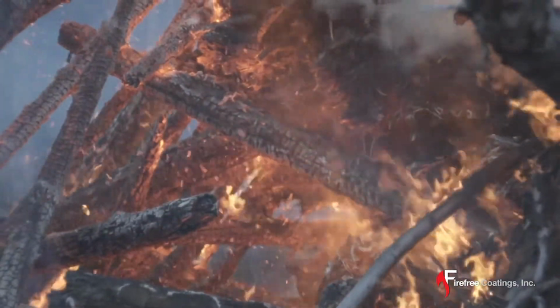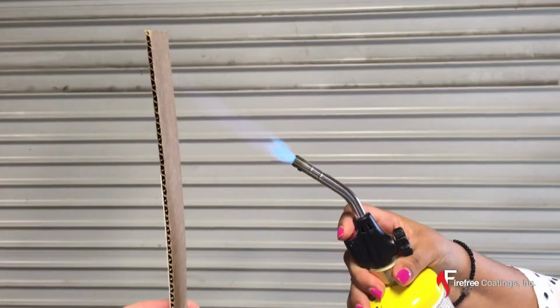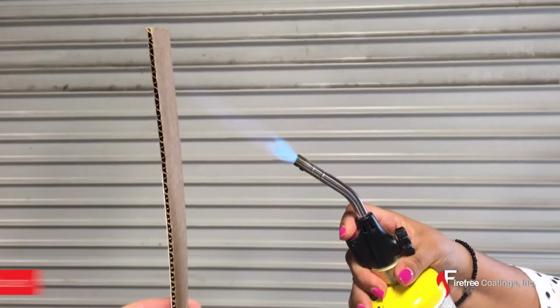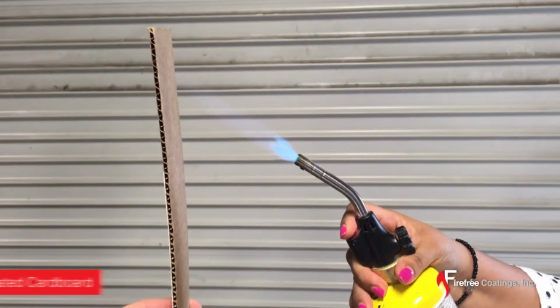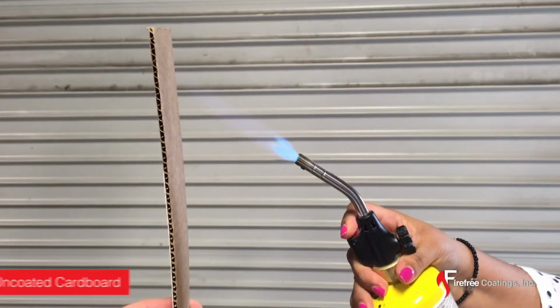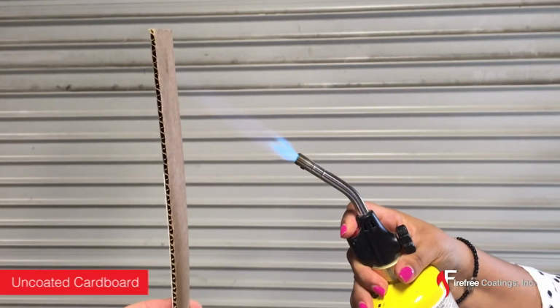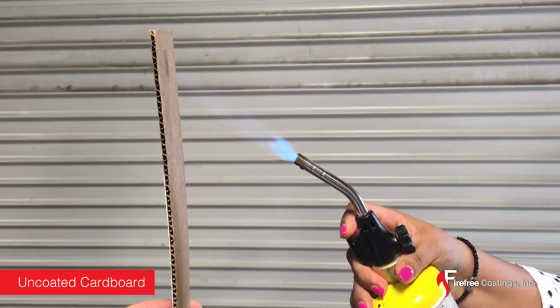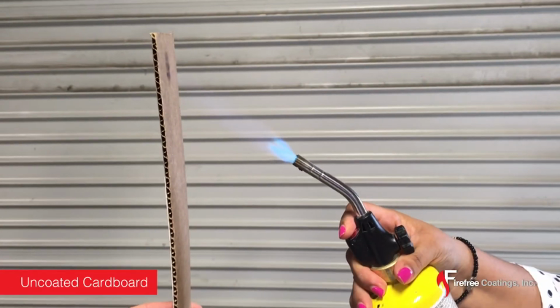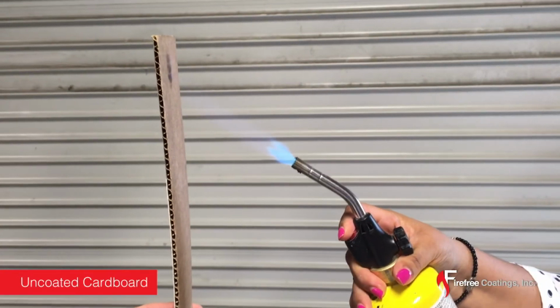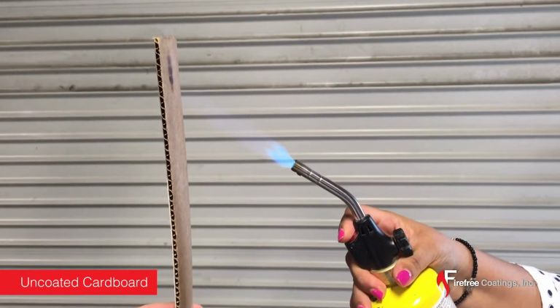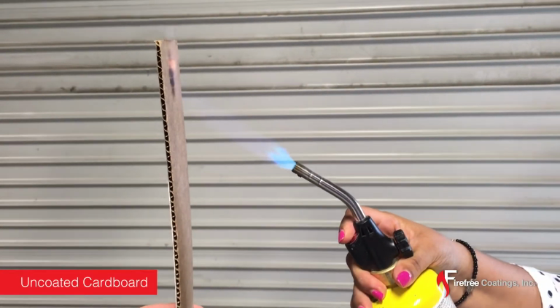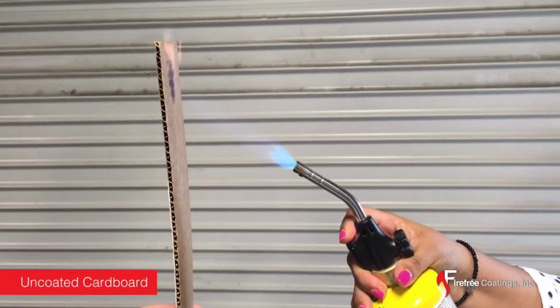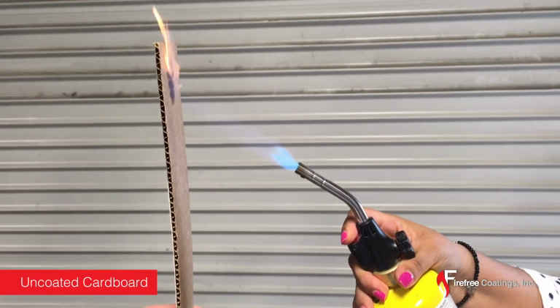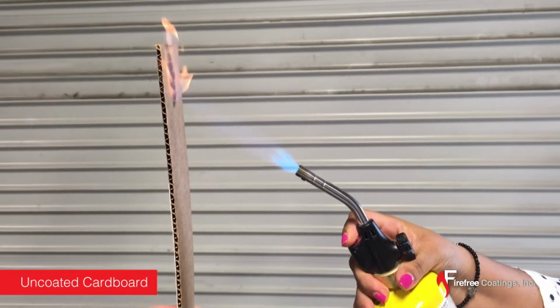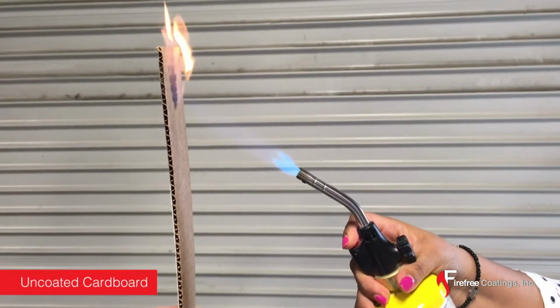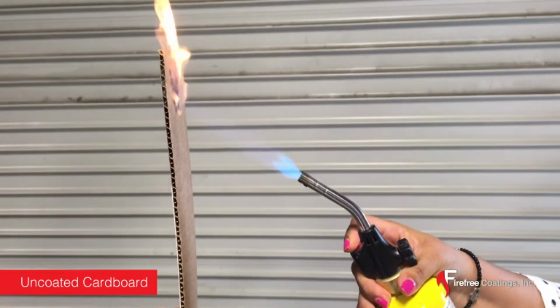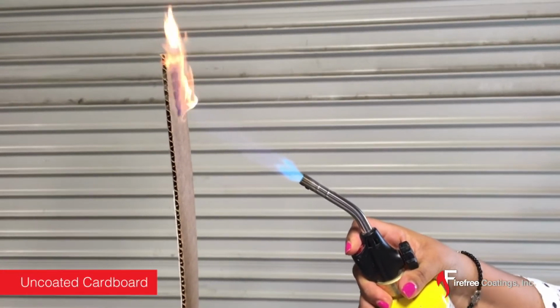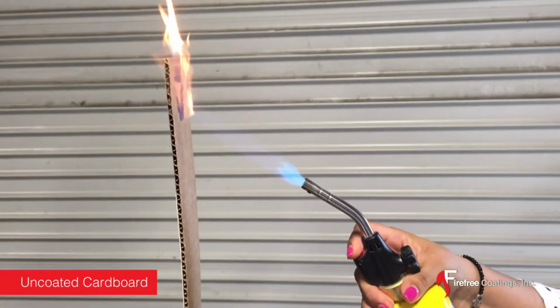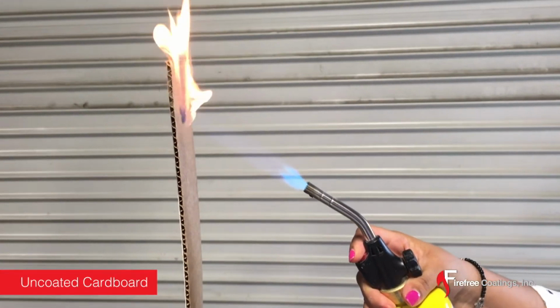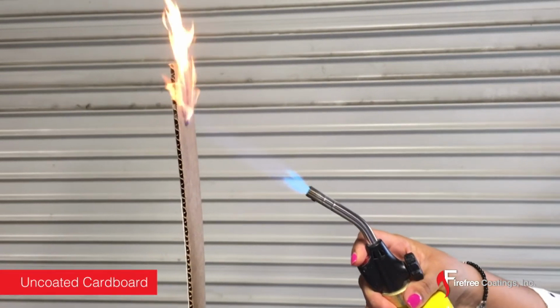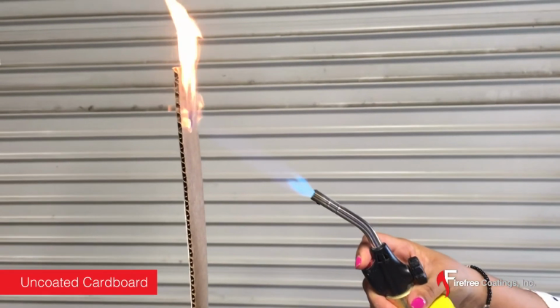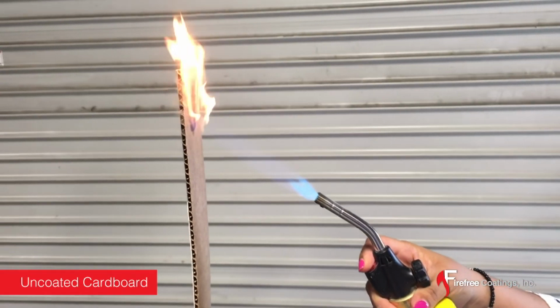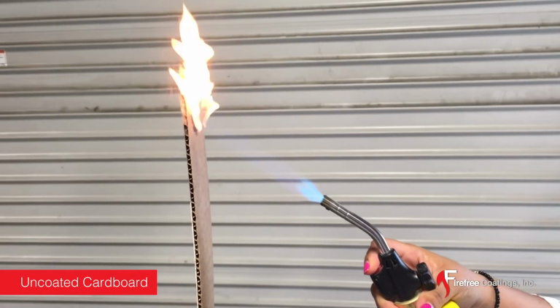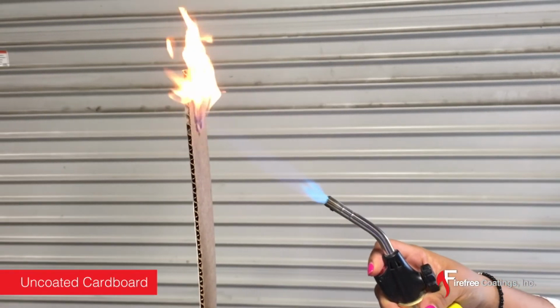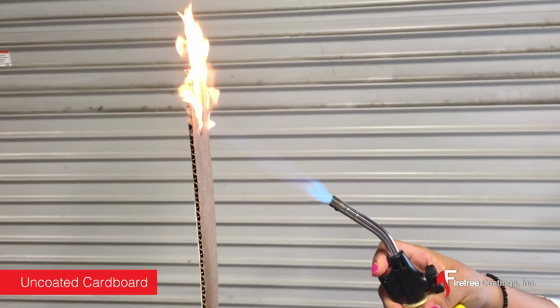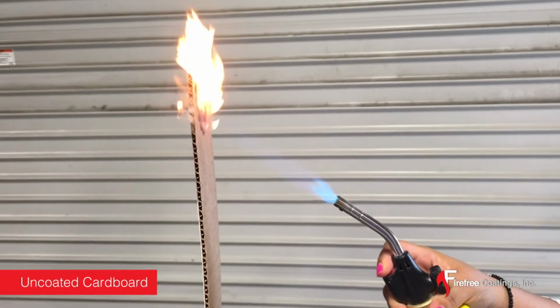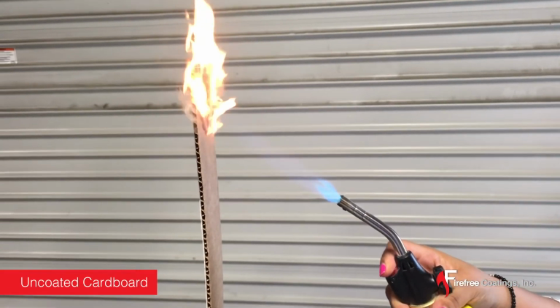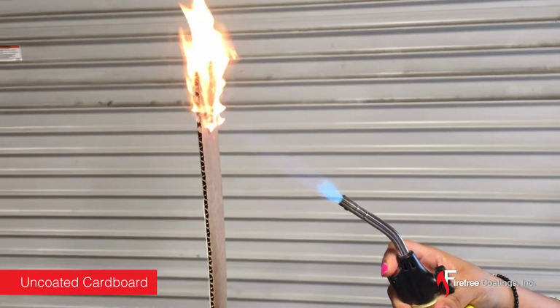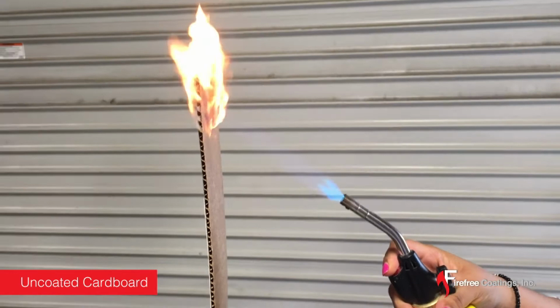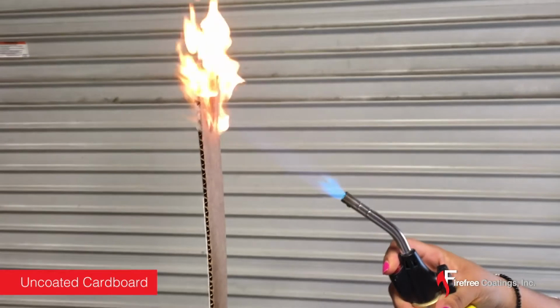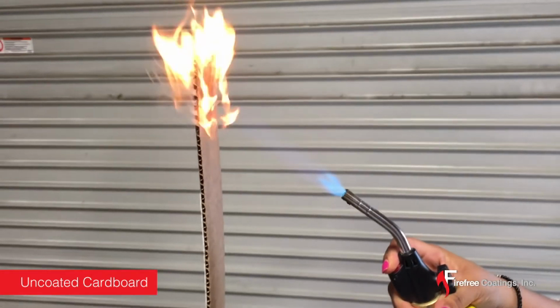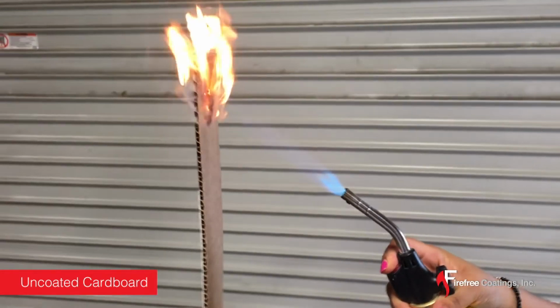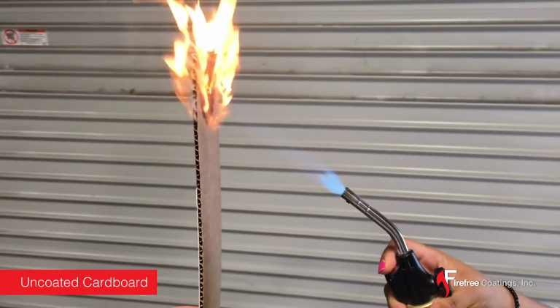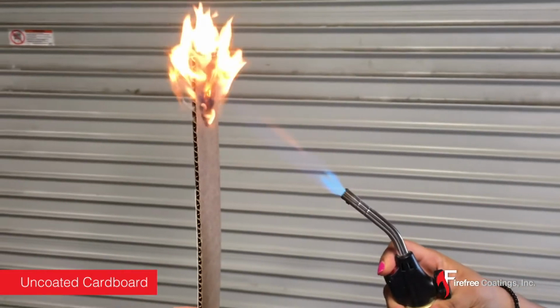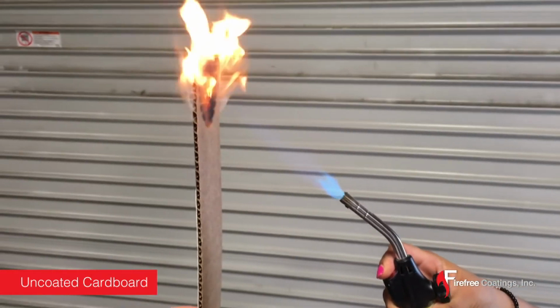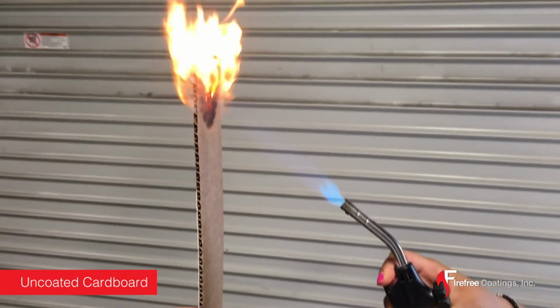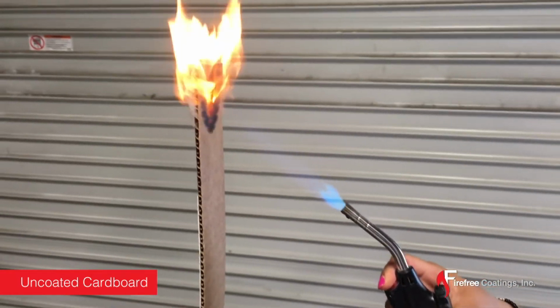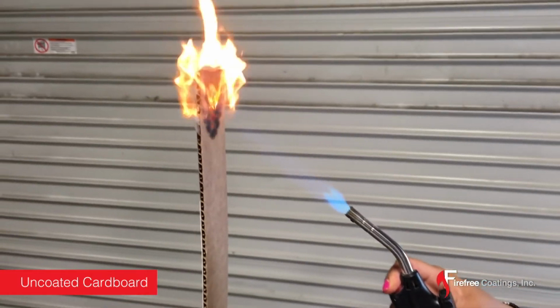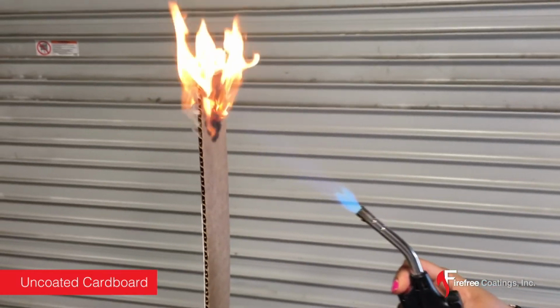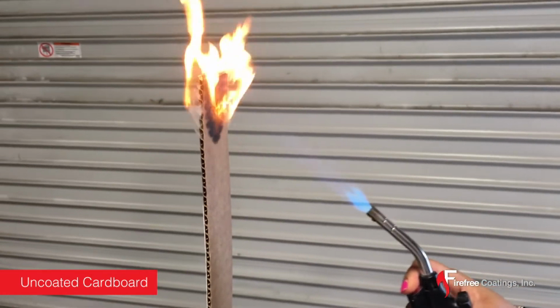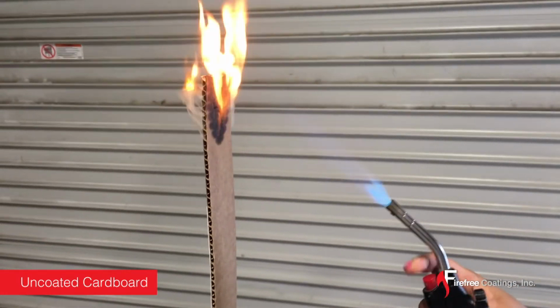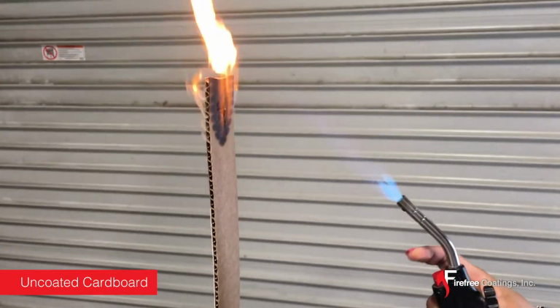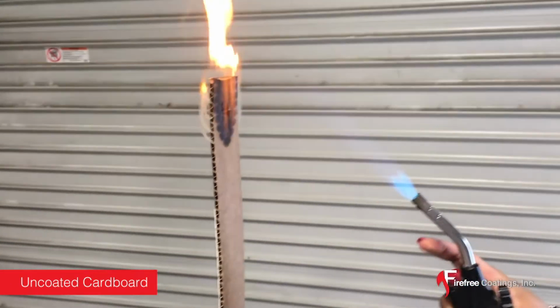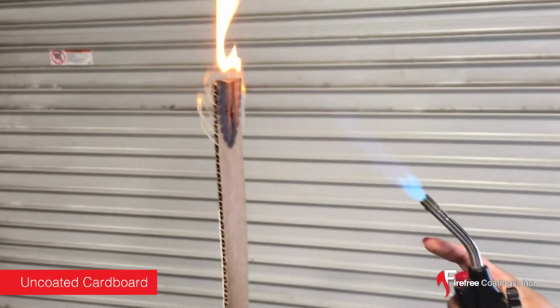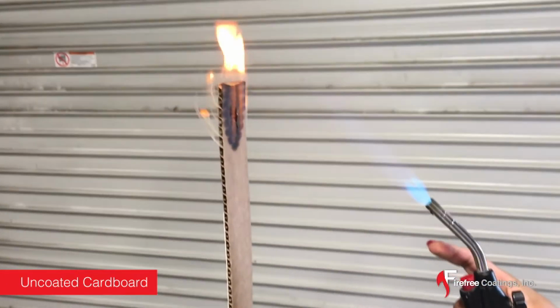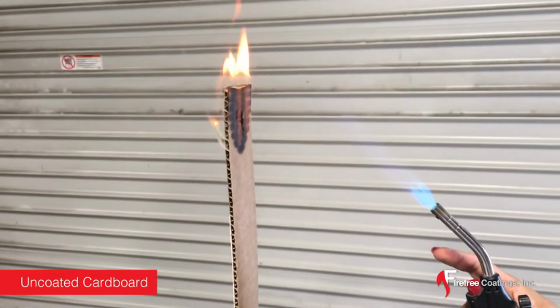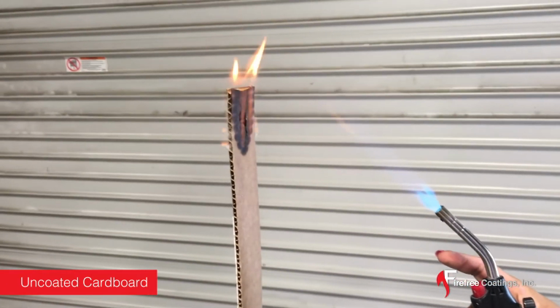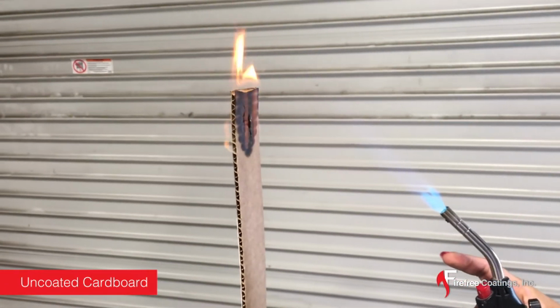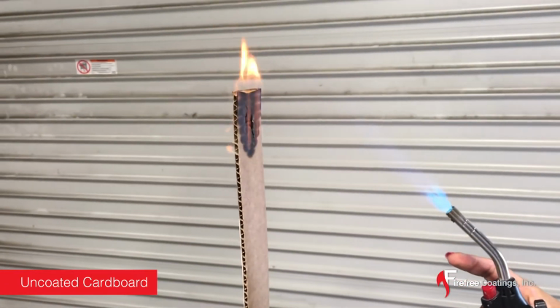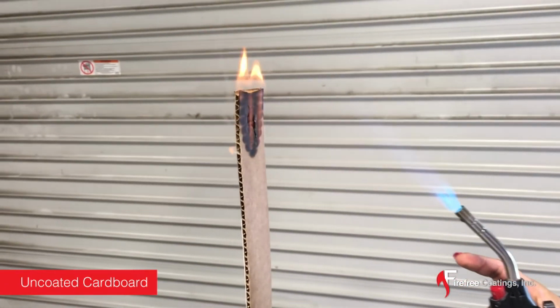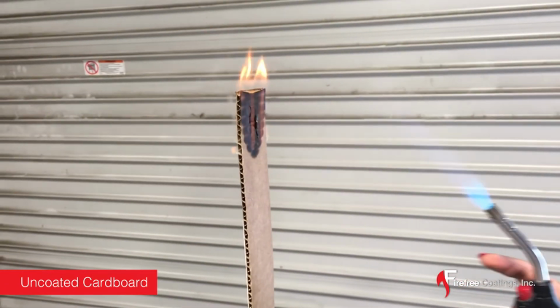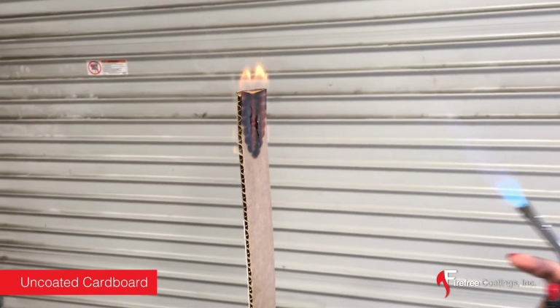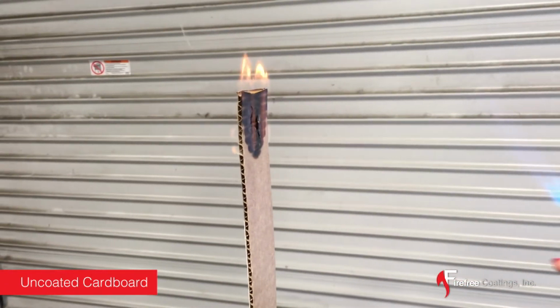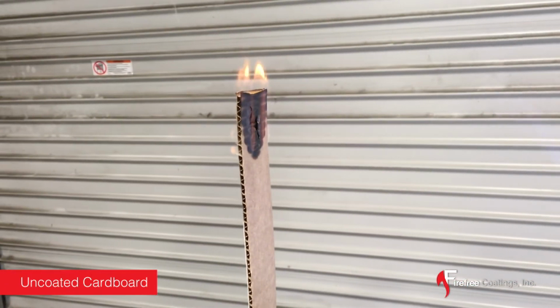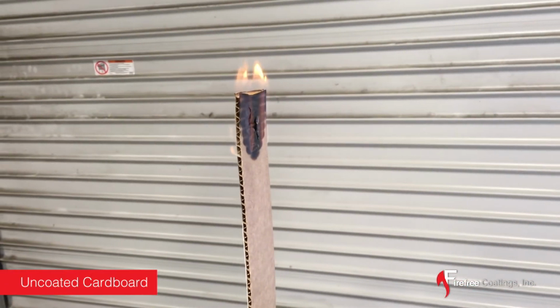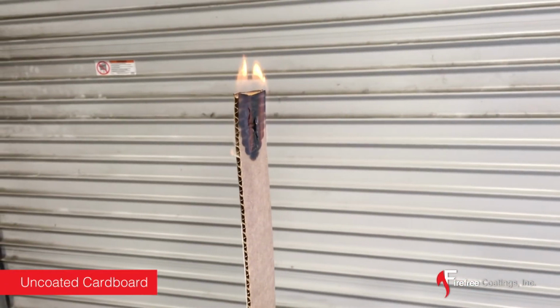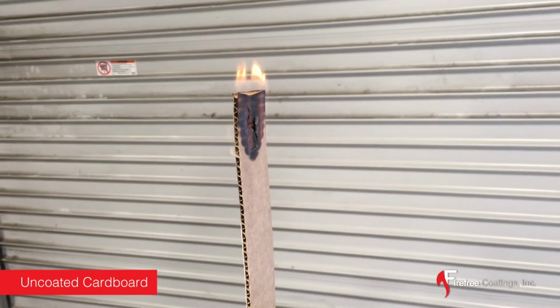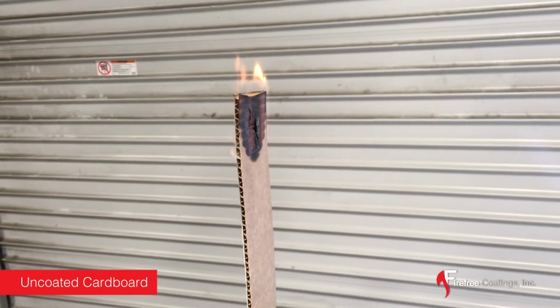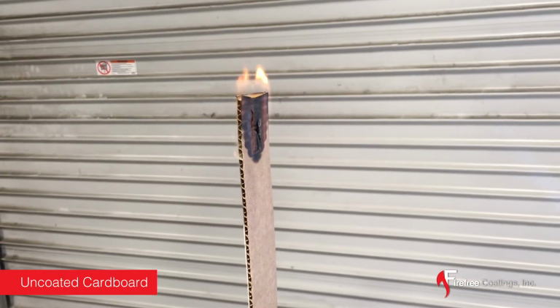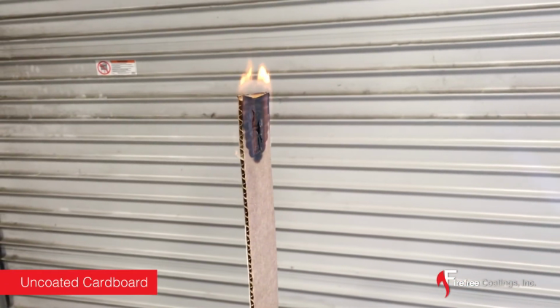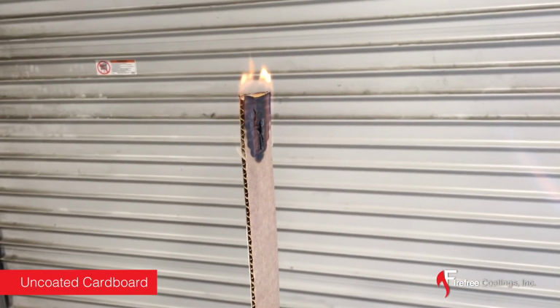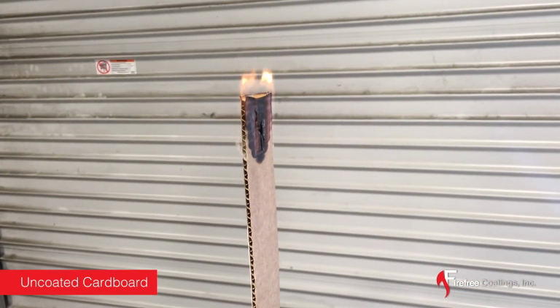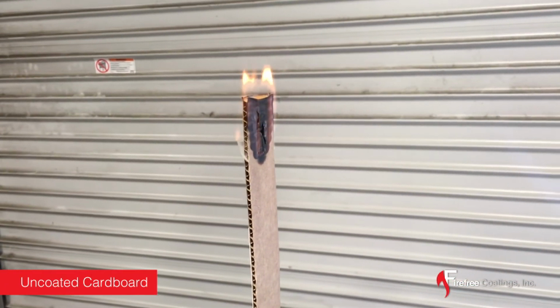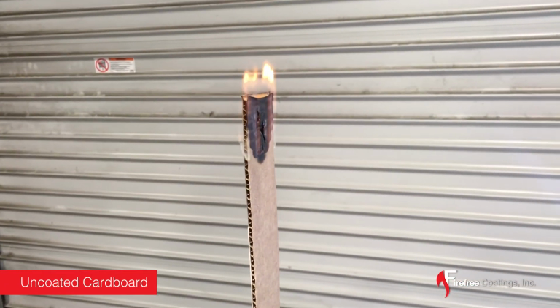When the uncoated cardboard is exposed to the fire, it bursts into flames instantly and keeps burning even when the torch is pulled away.